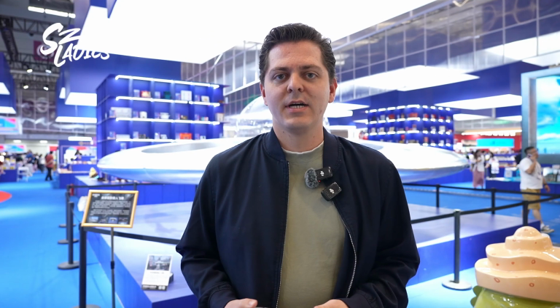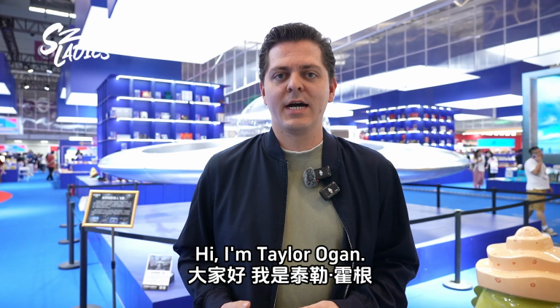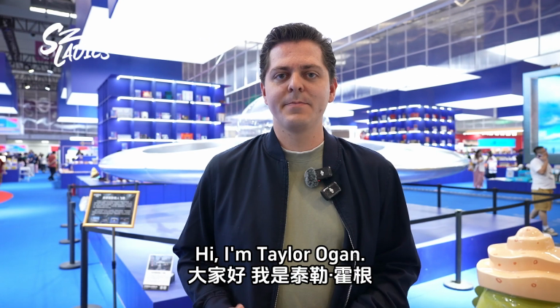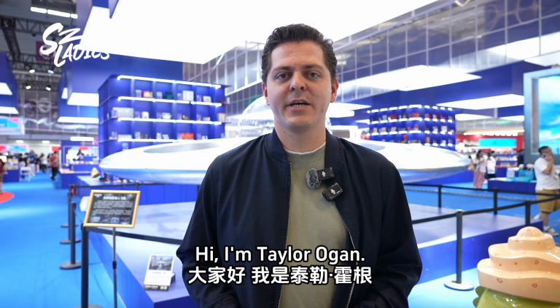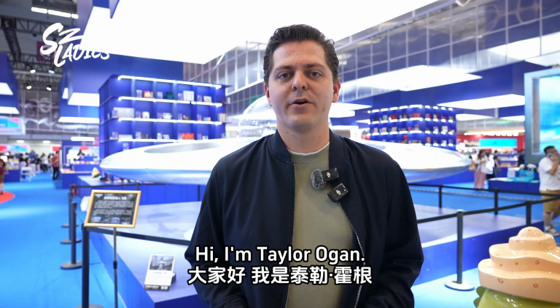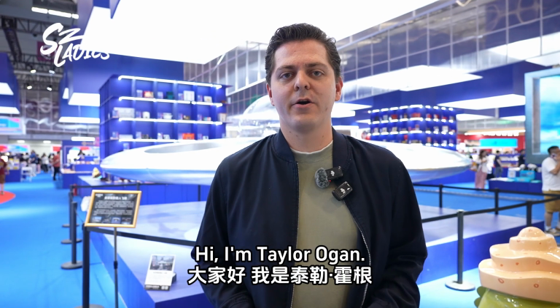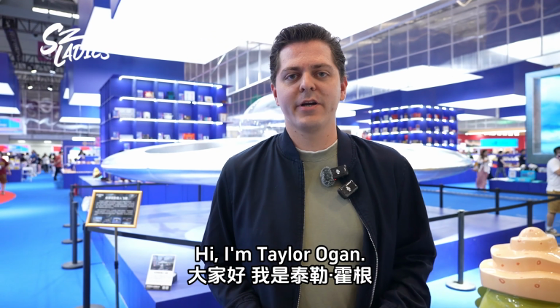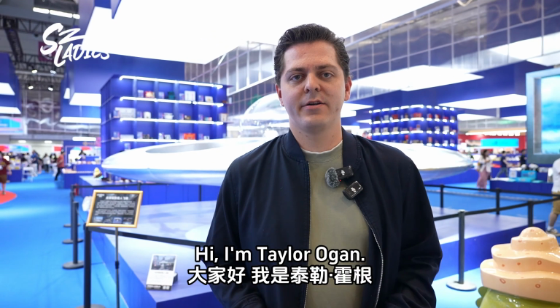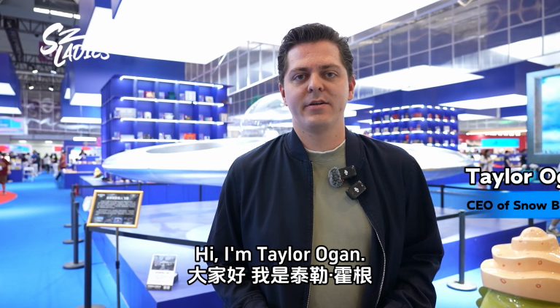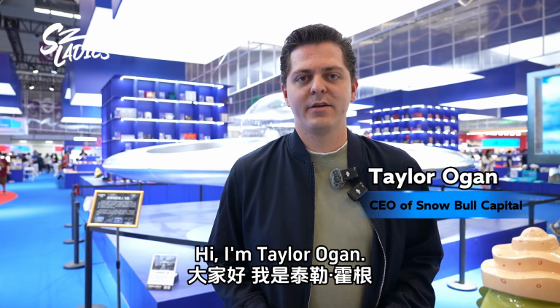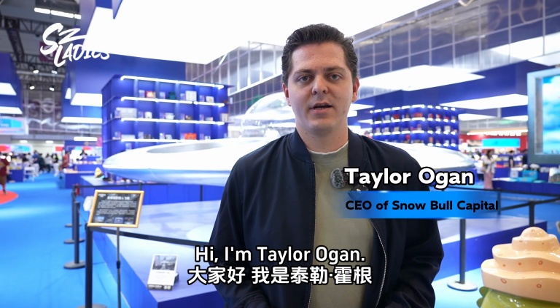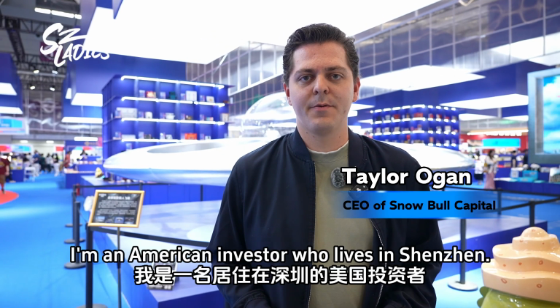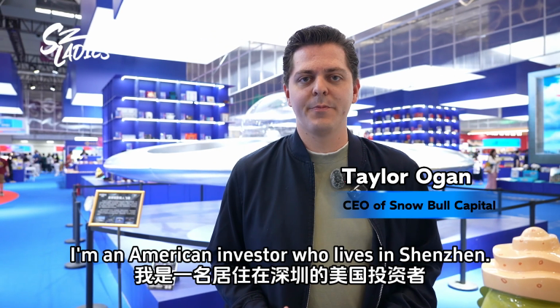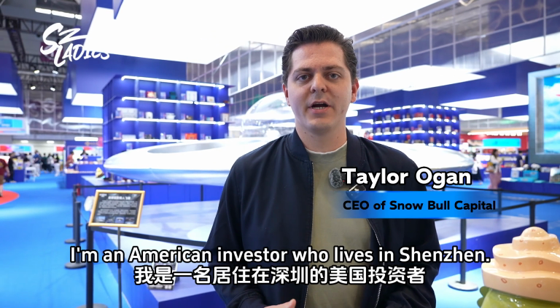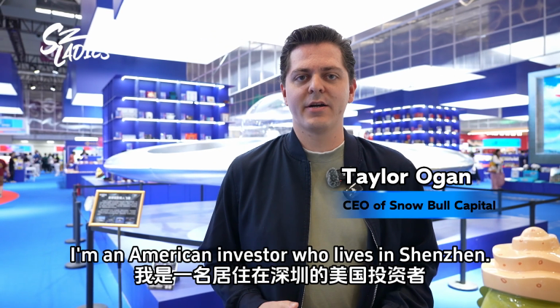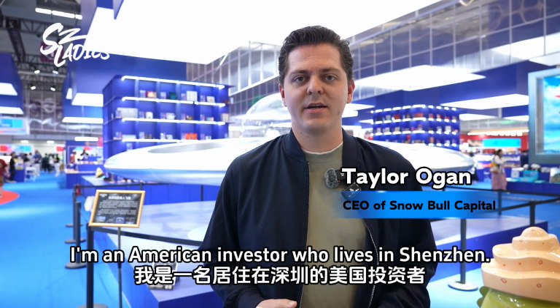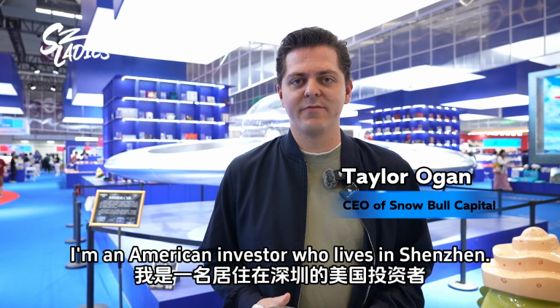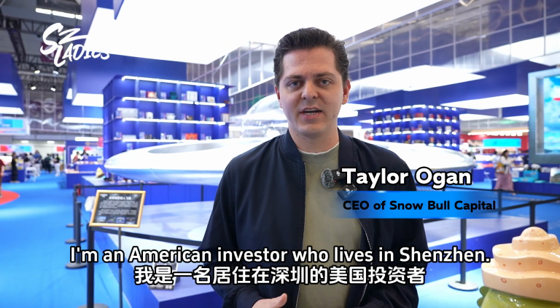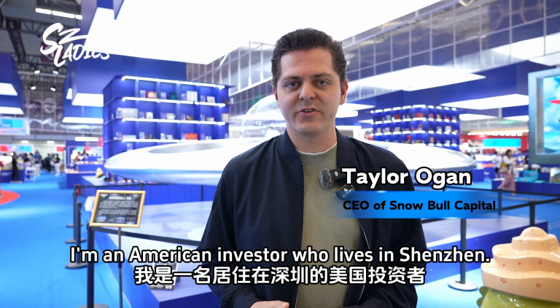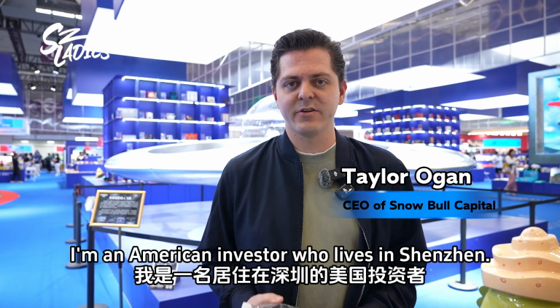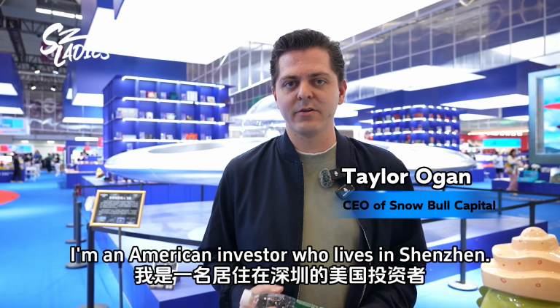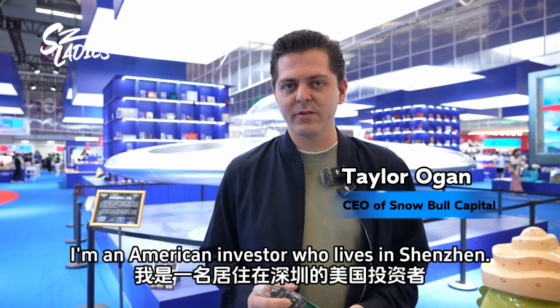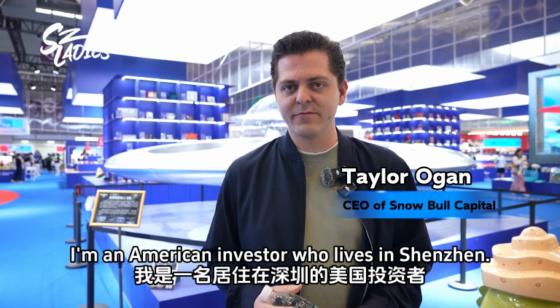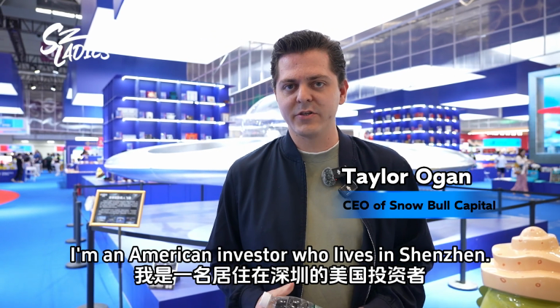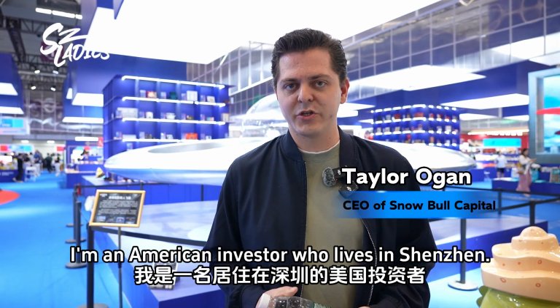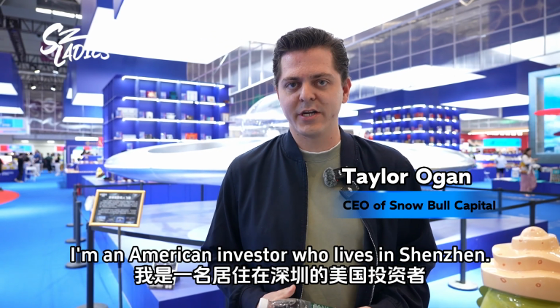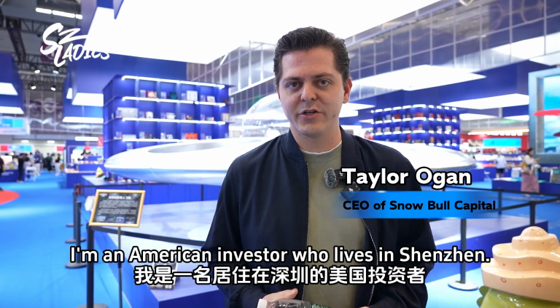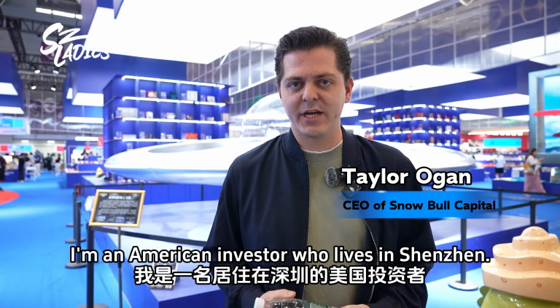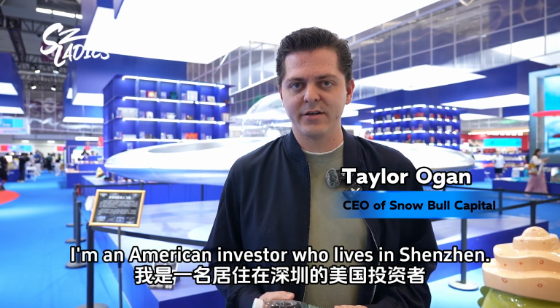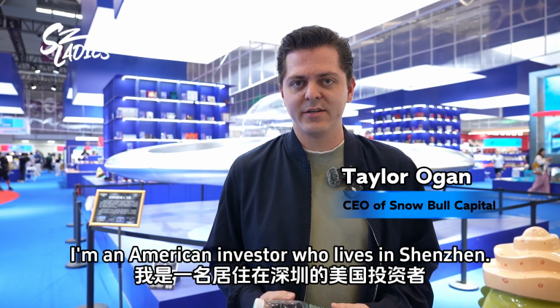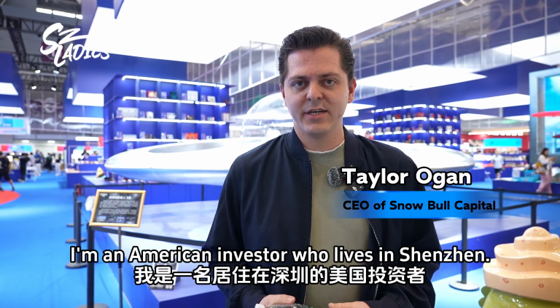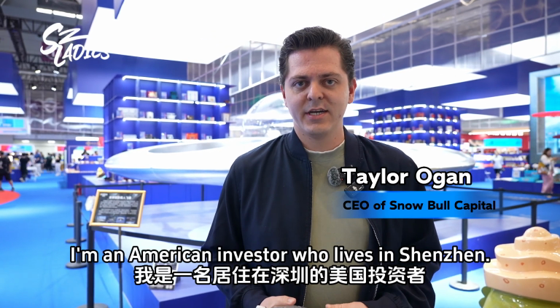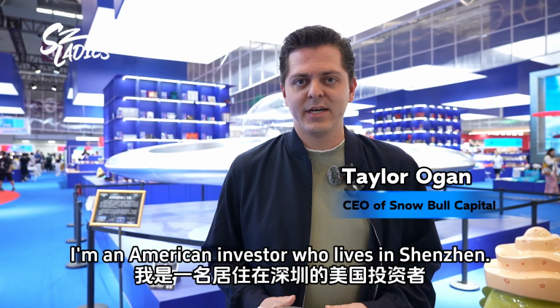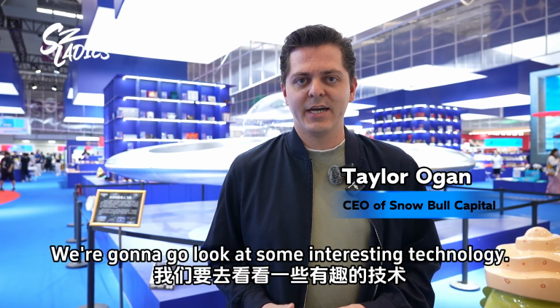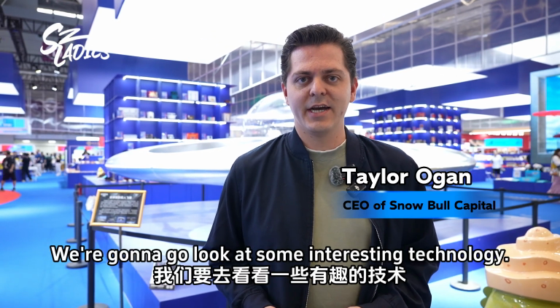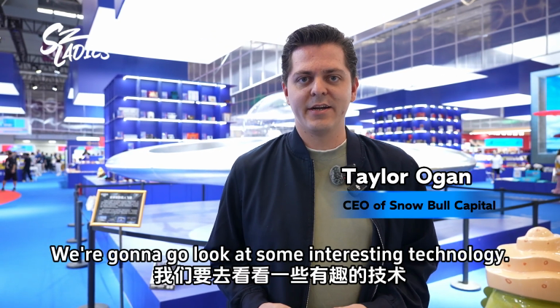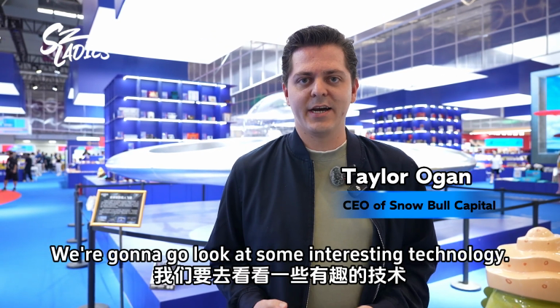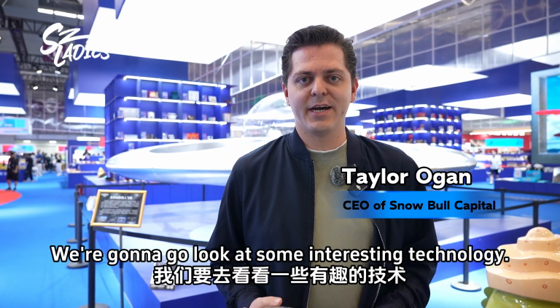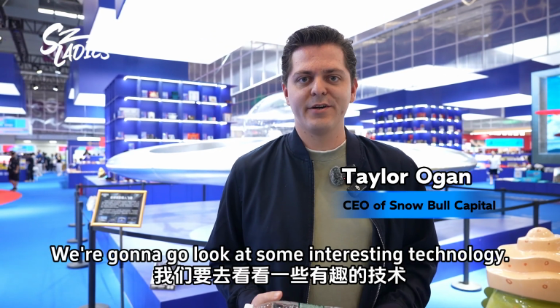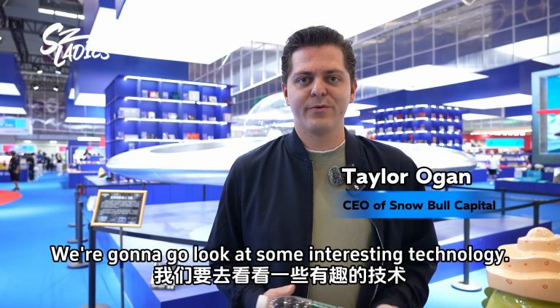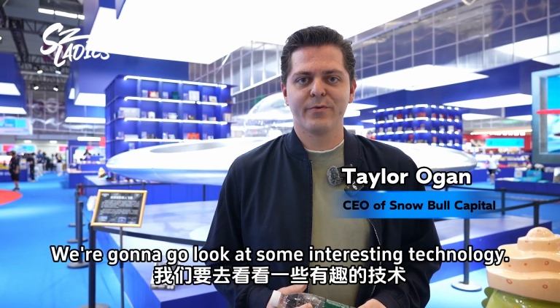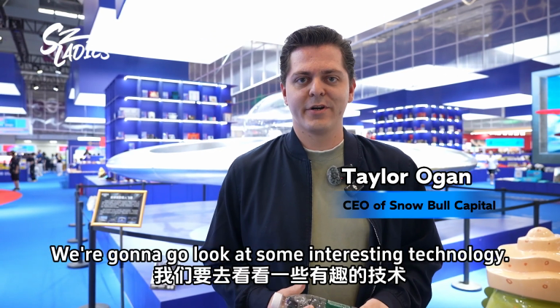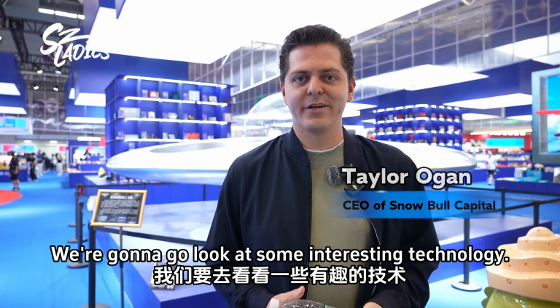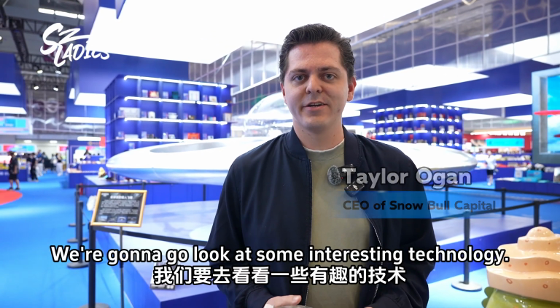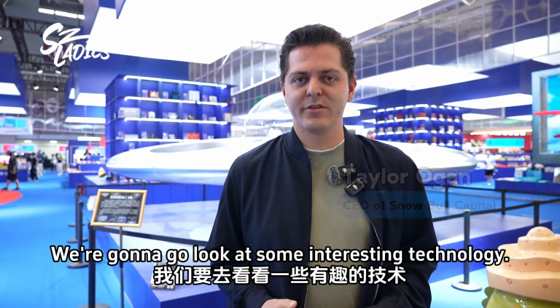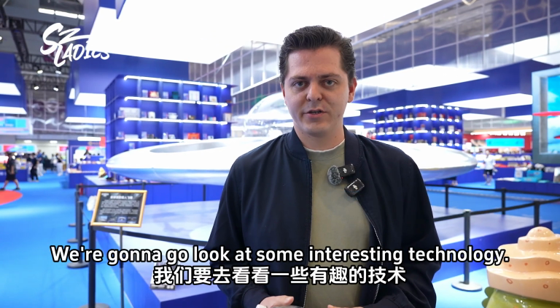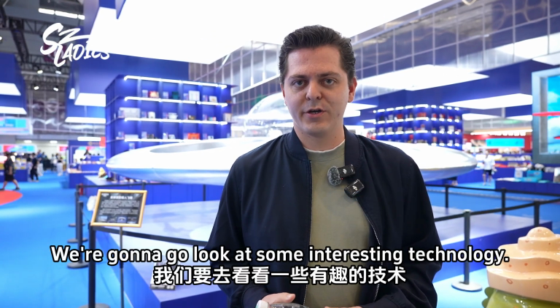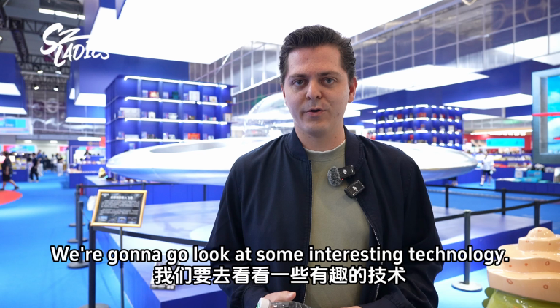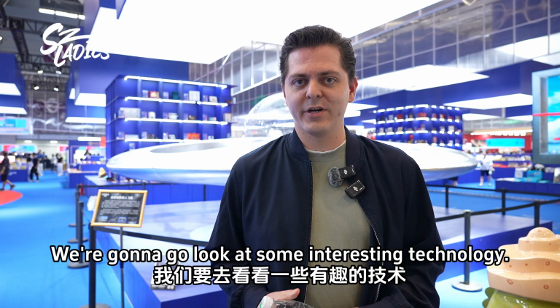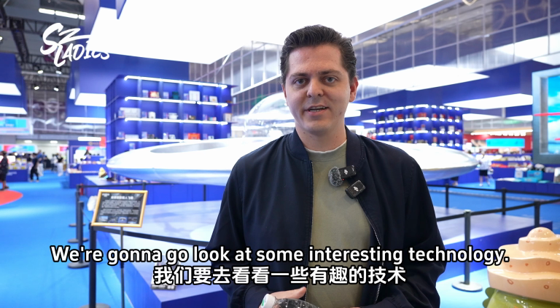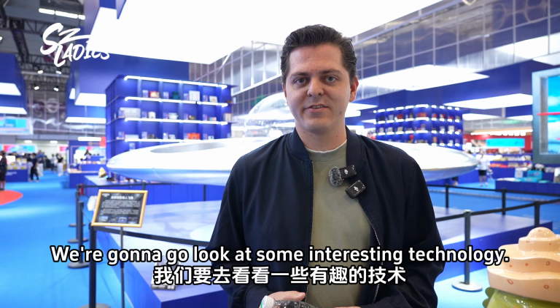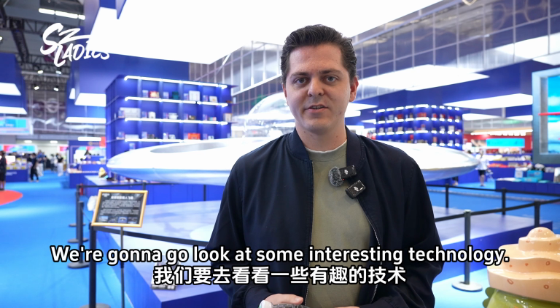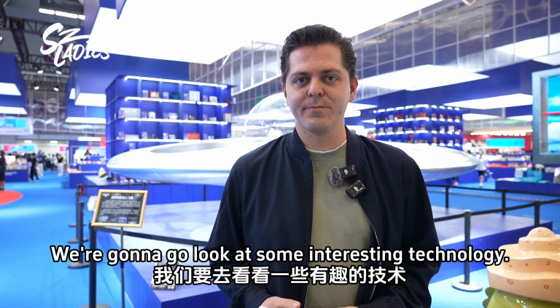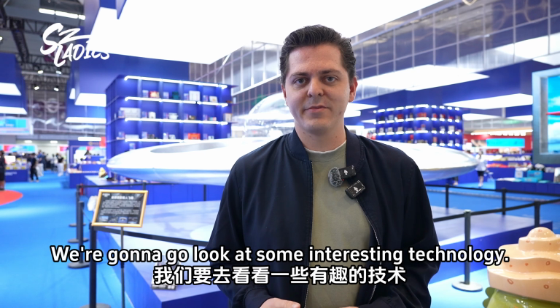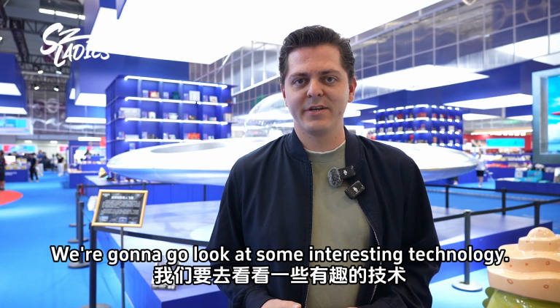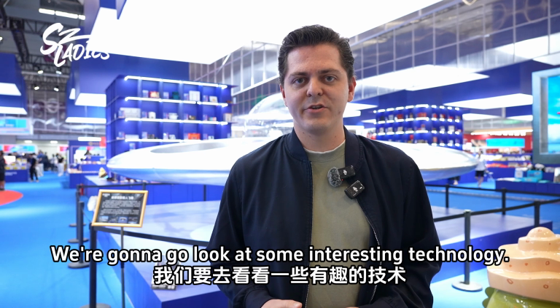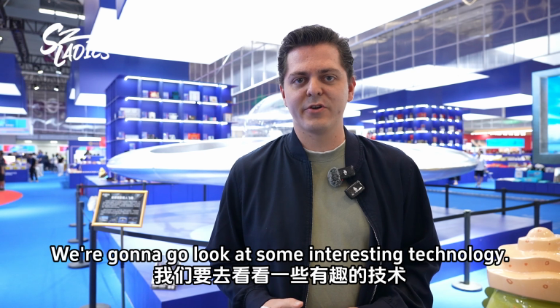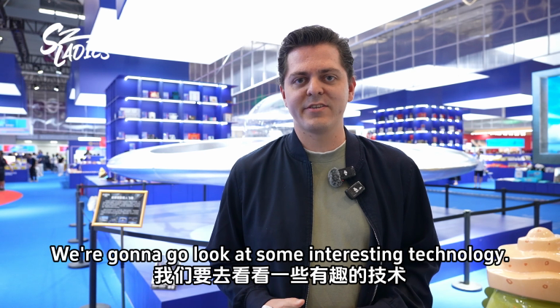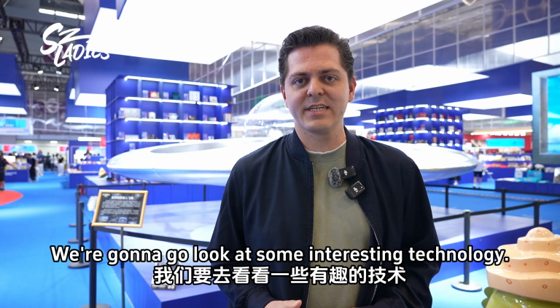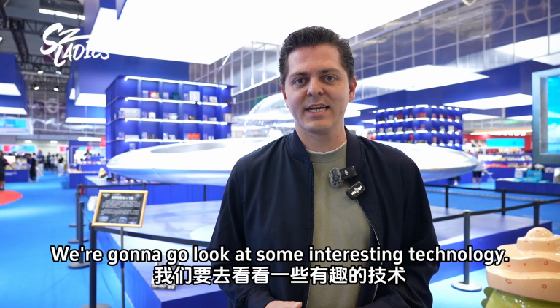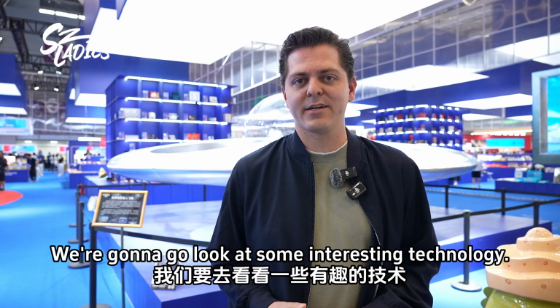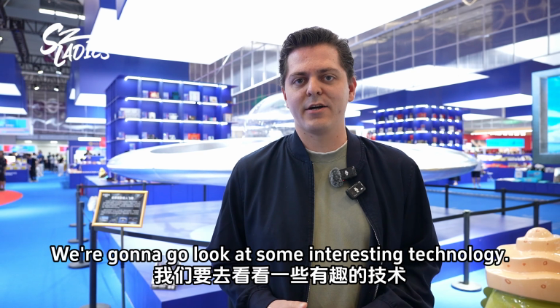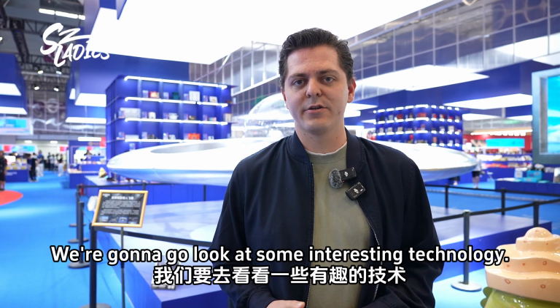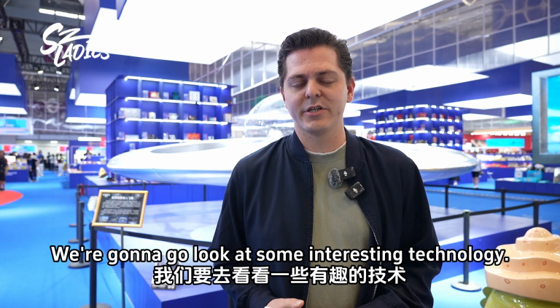Hi, I'm Taylor Ogun. I'm an American investor who lives in Shenzhen, and we're gonna go look at some interesting technology.